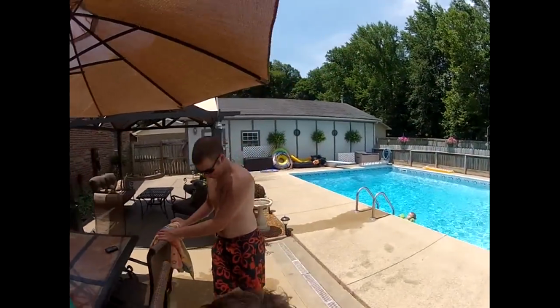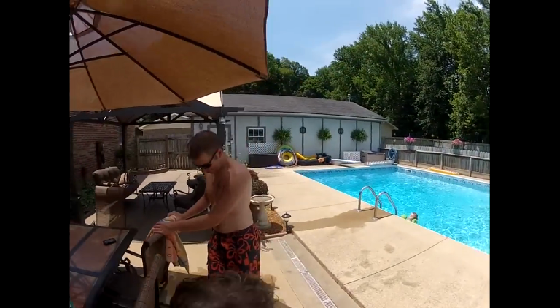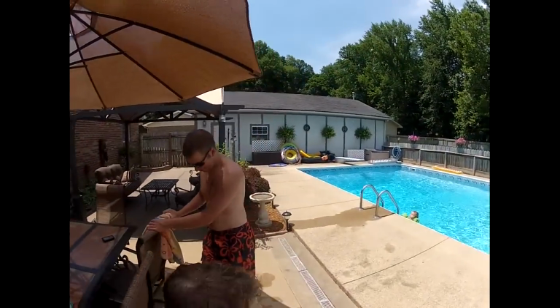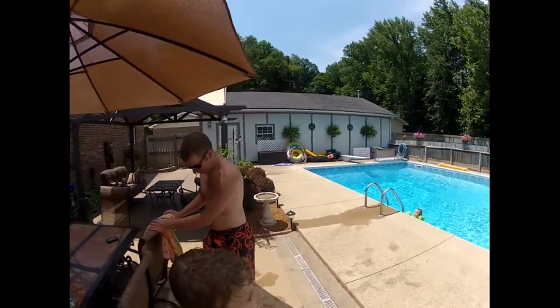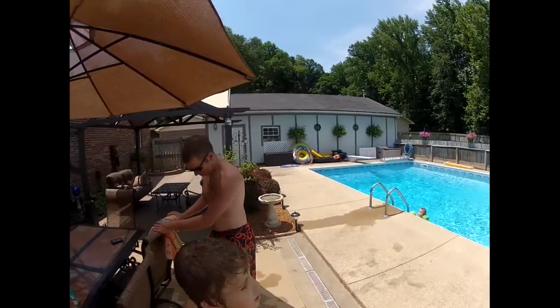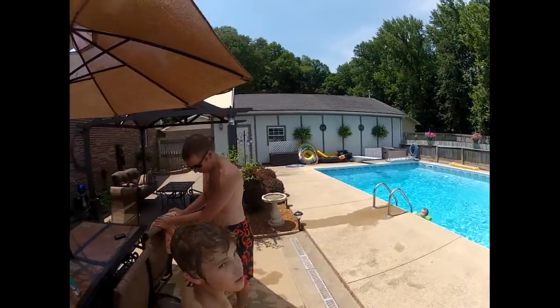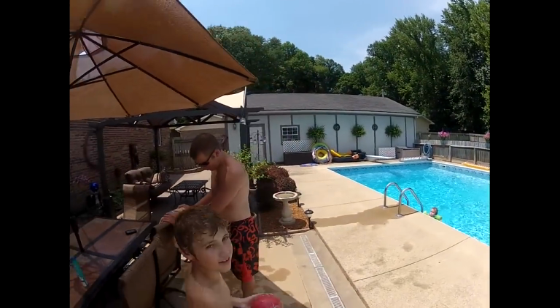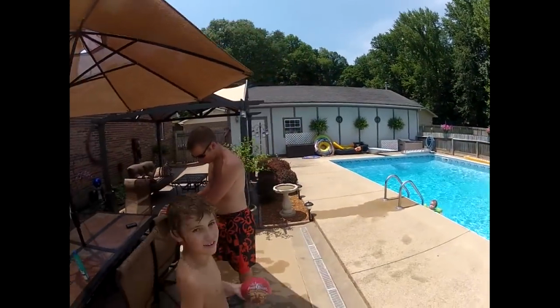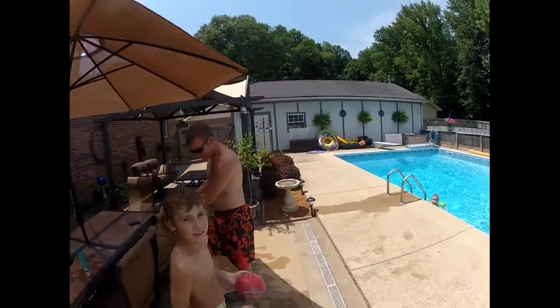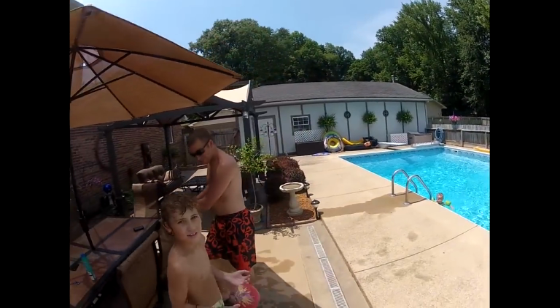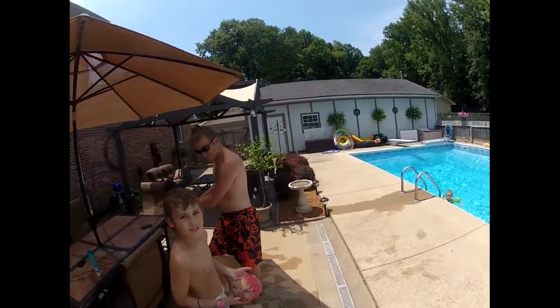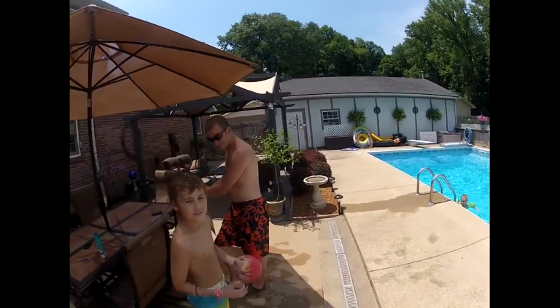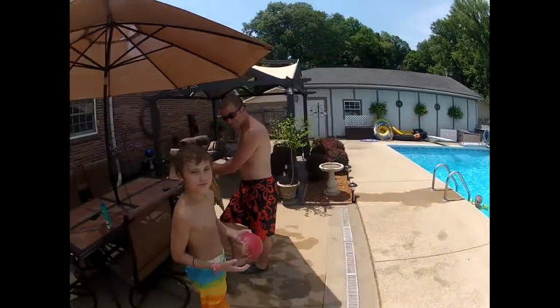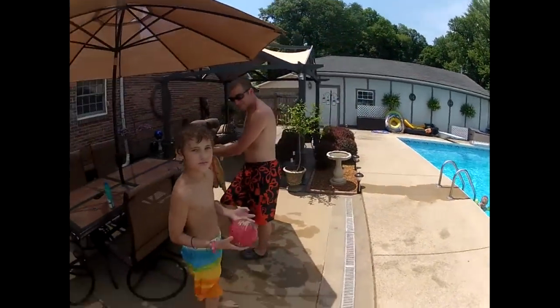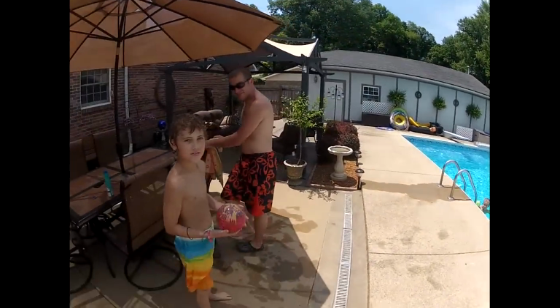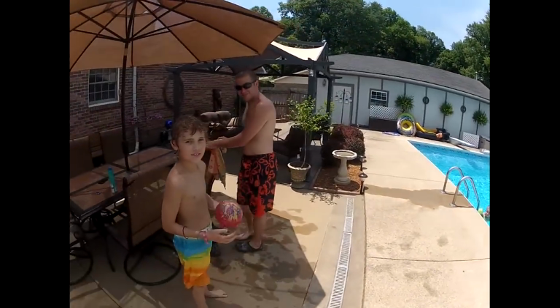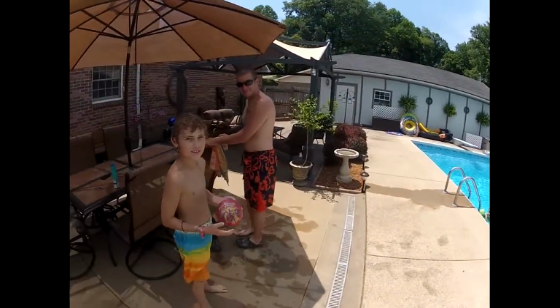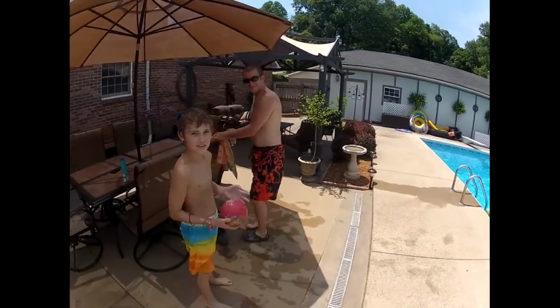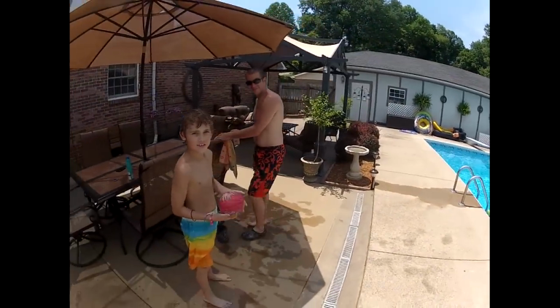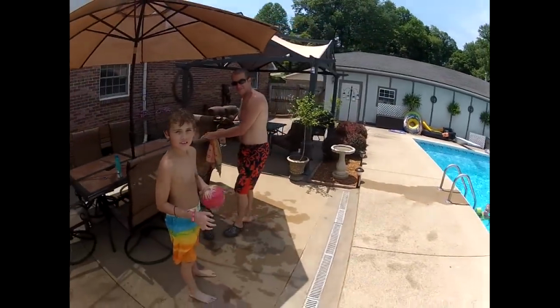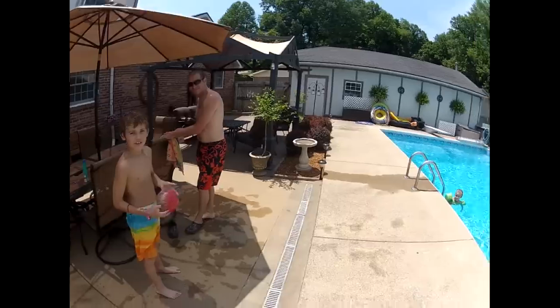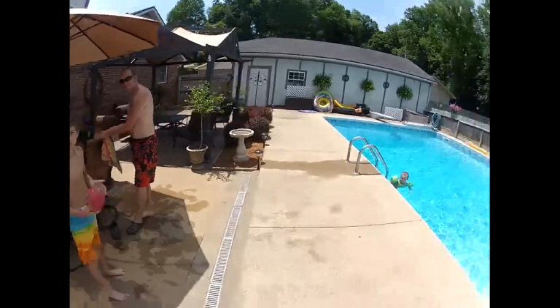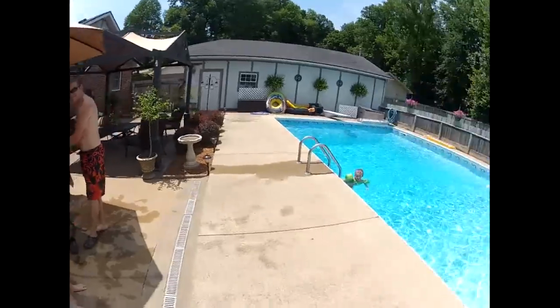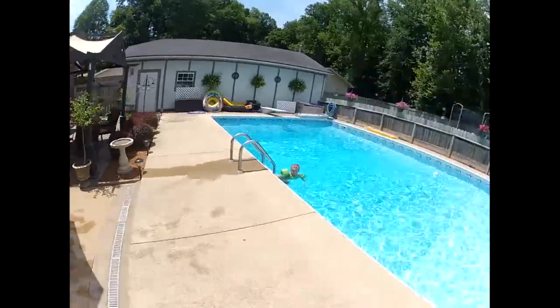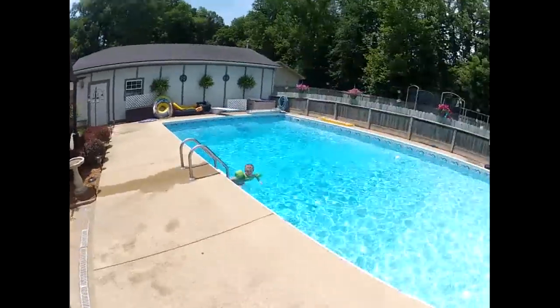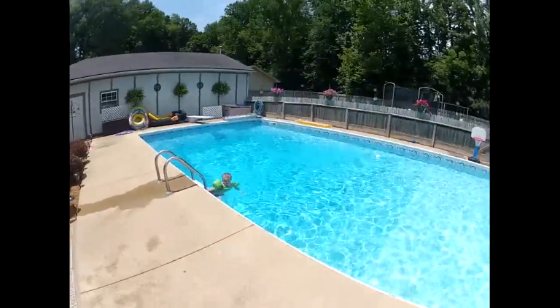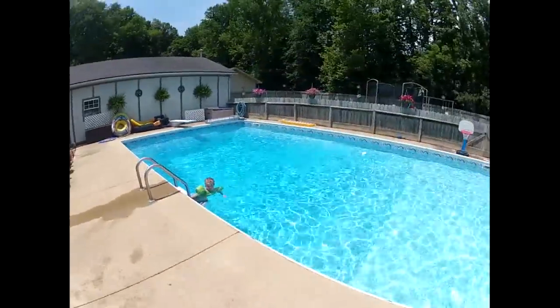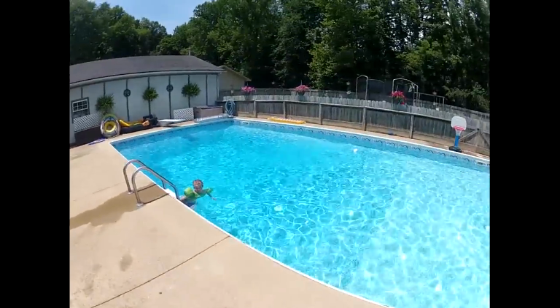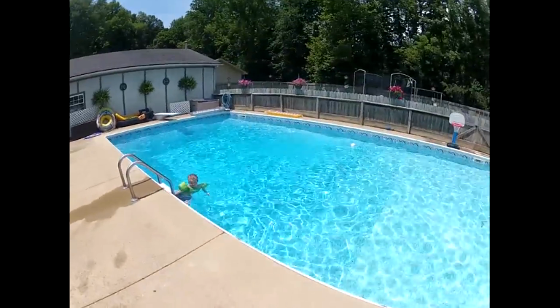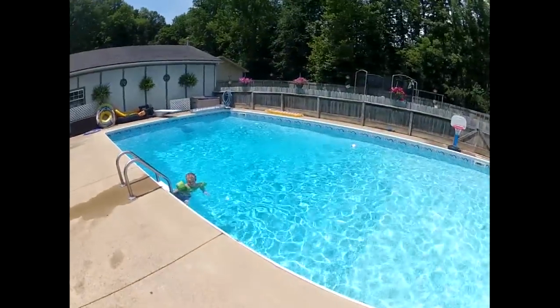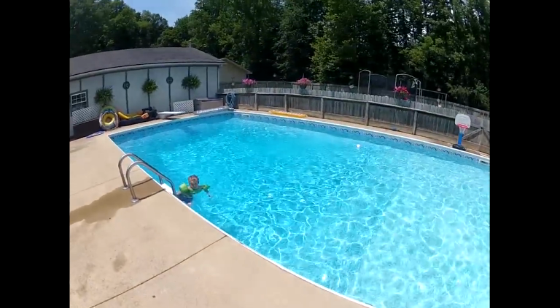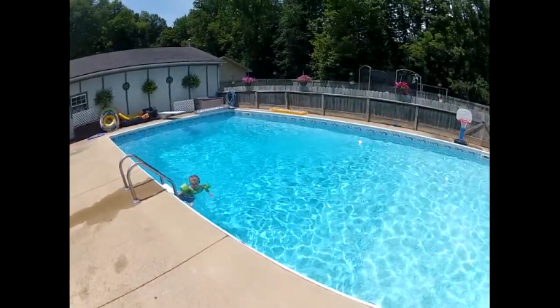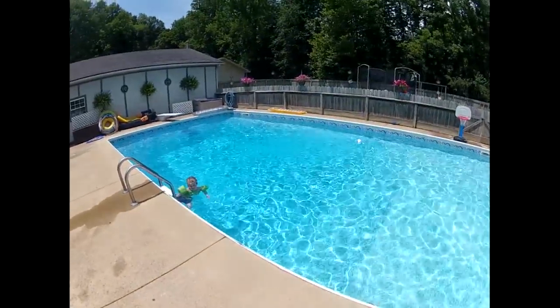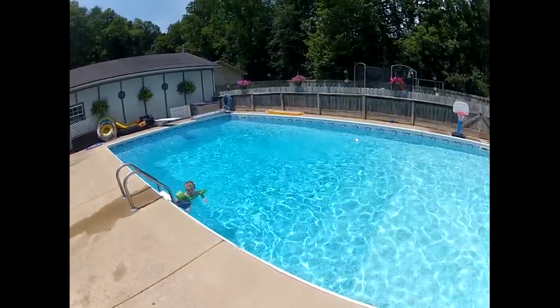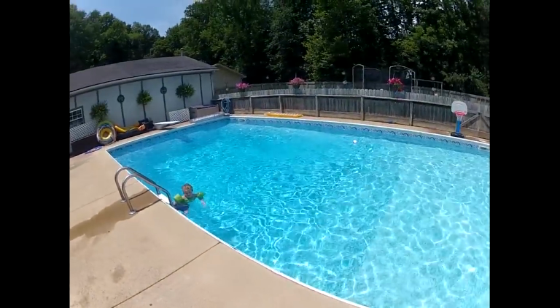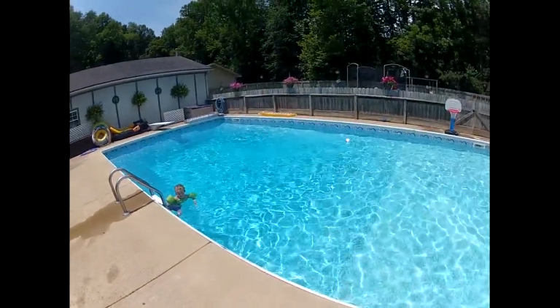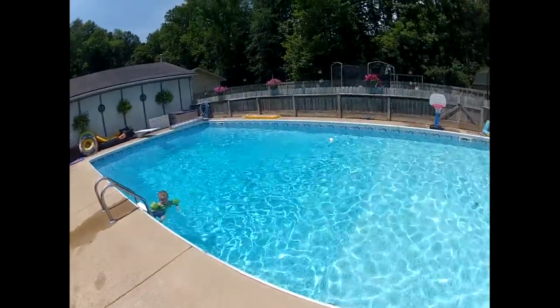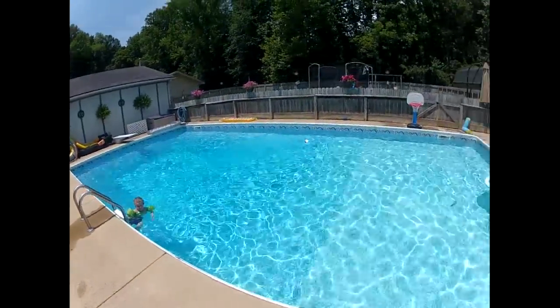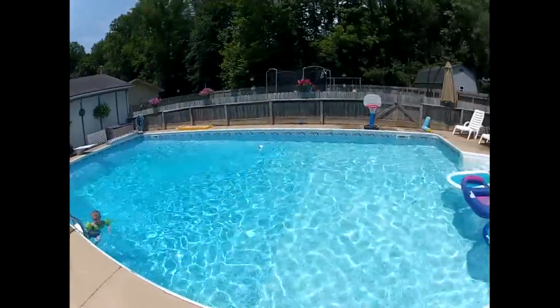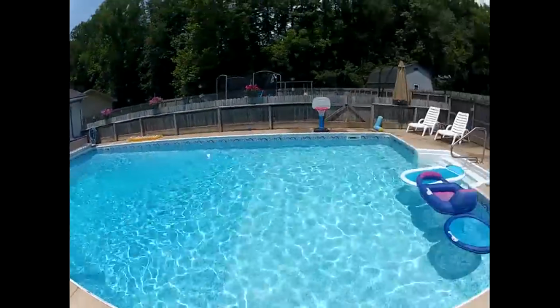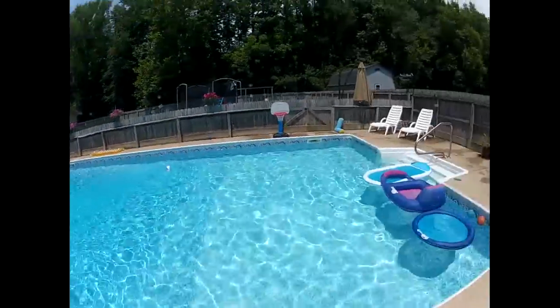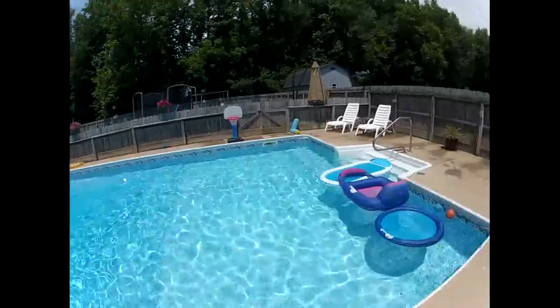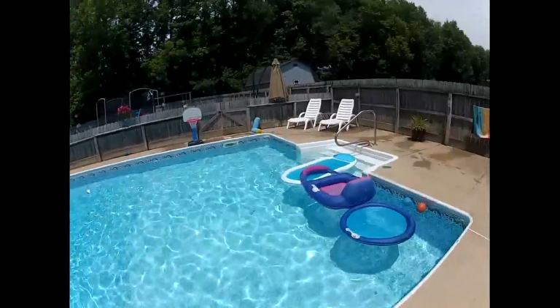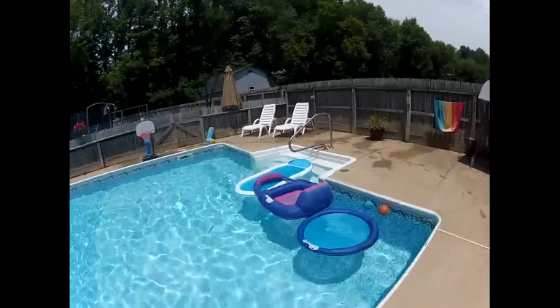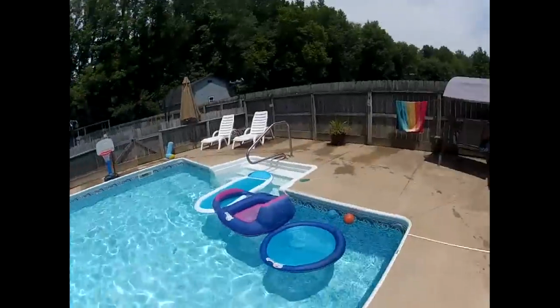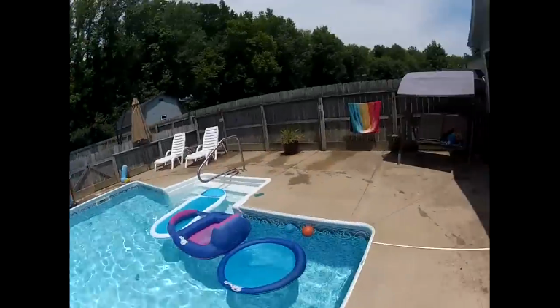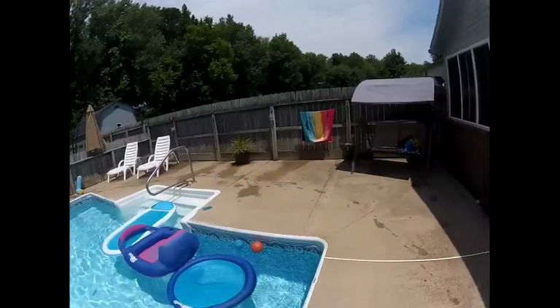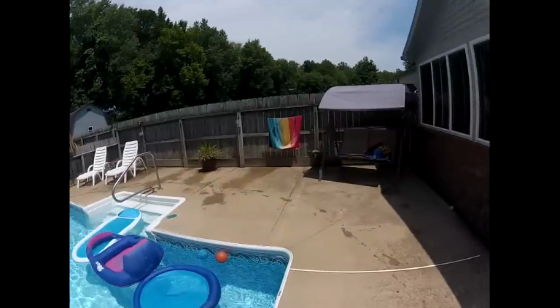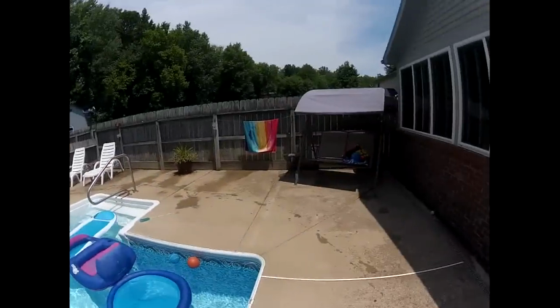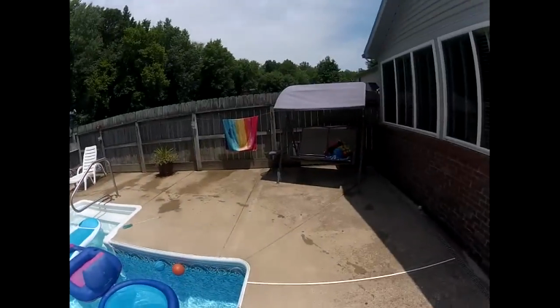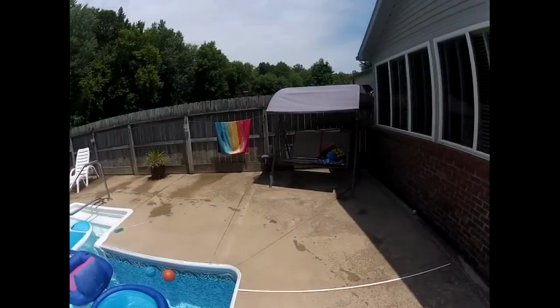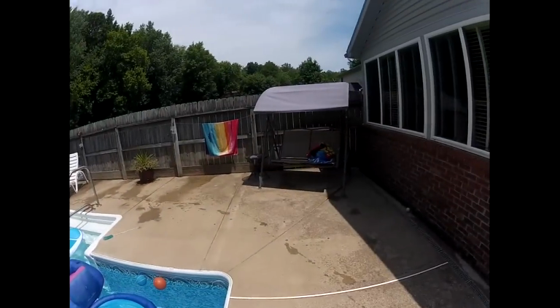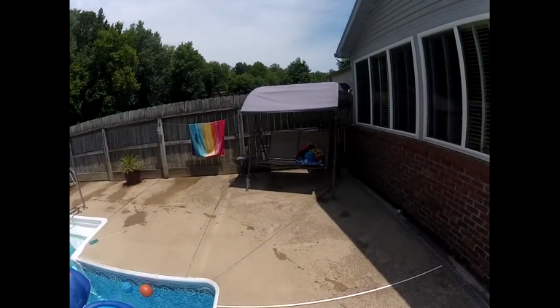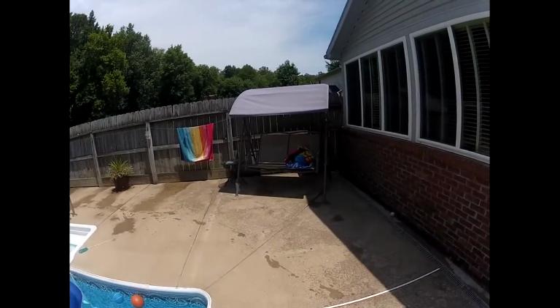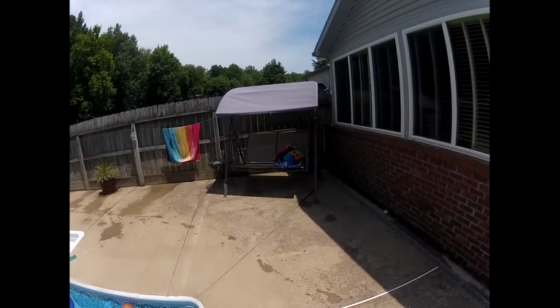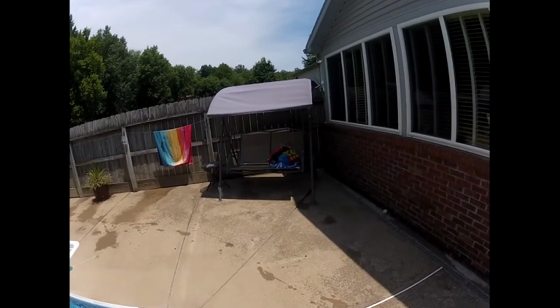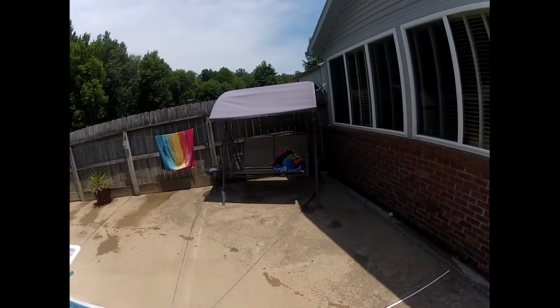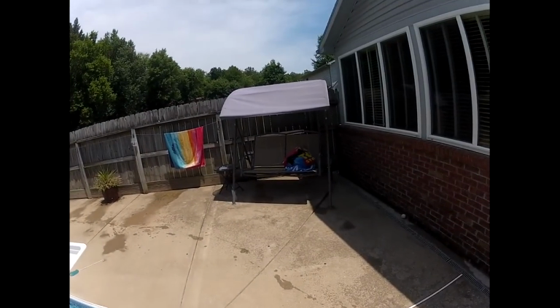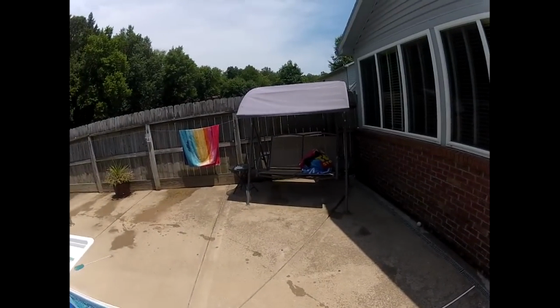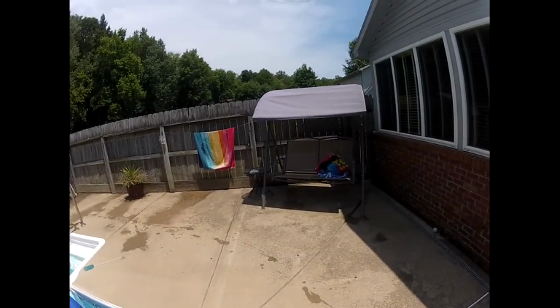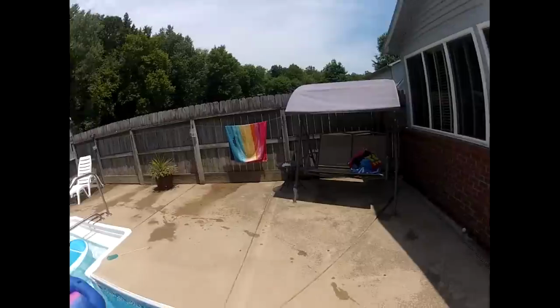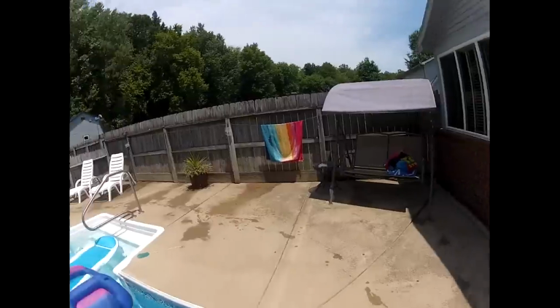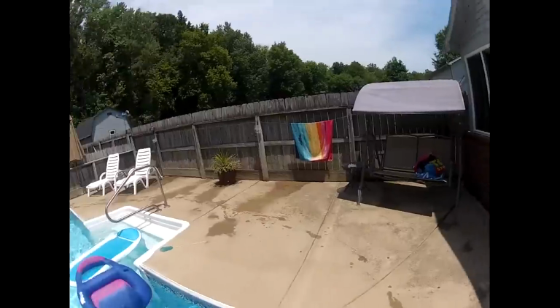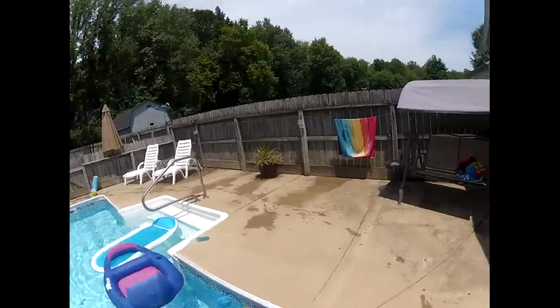Justin, my son-in-law. My grandson, Brody, my other grandson. Hopefully we'll get Coco back out here to do some swimming.